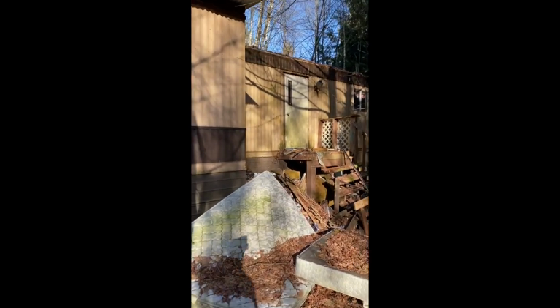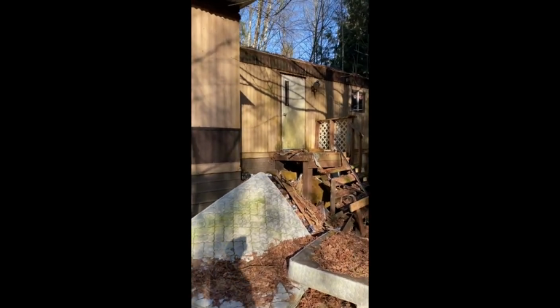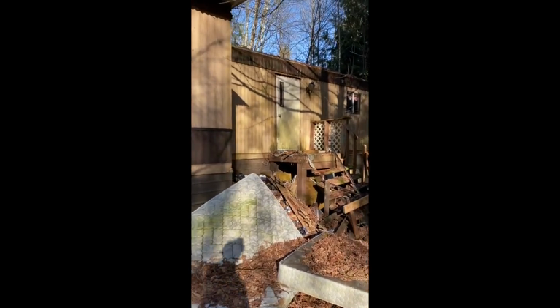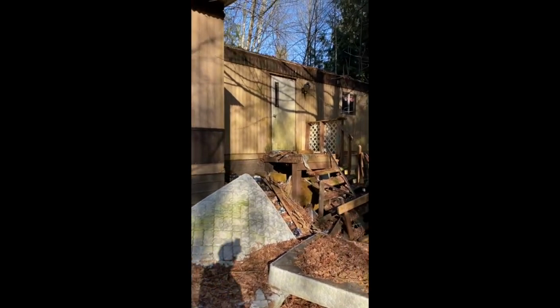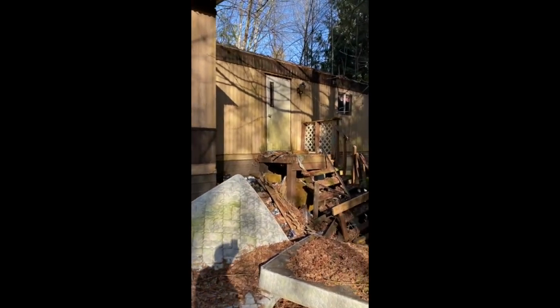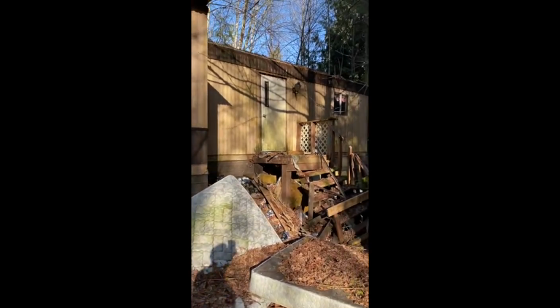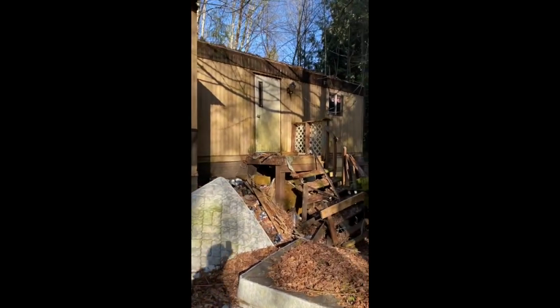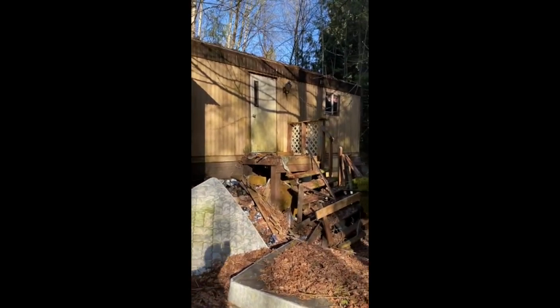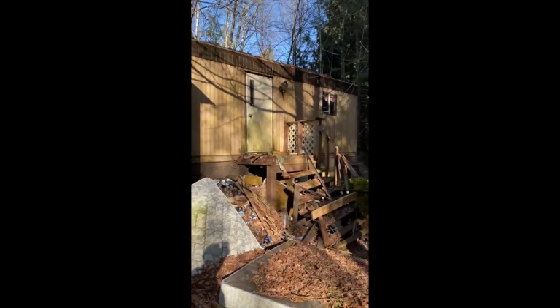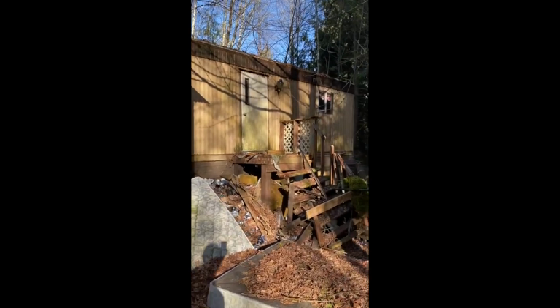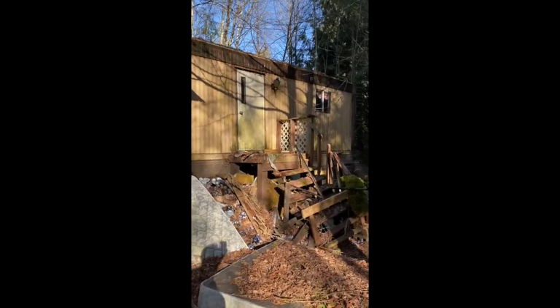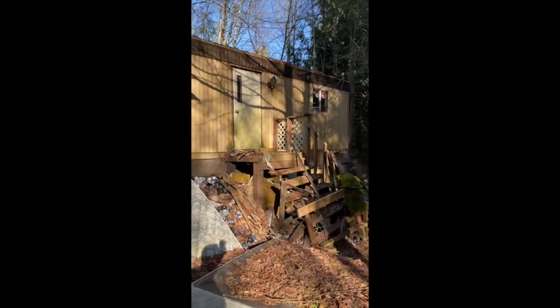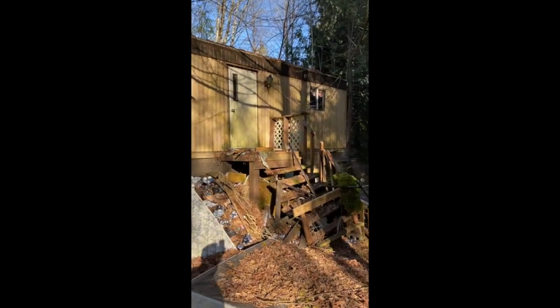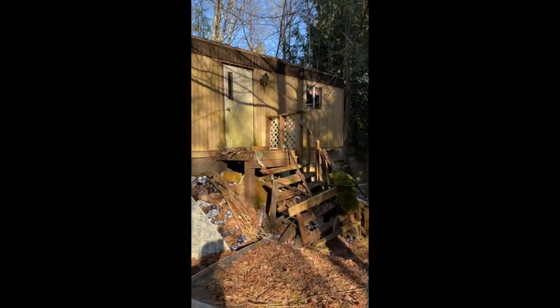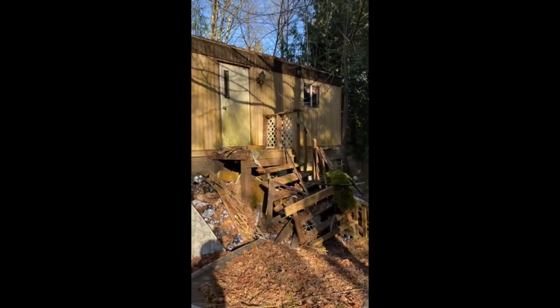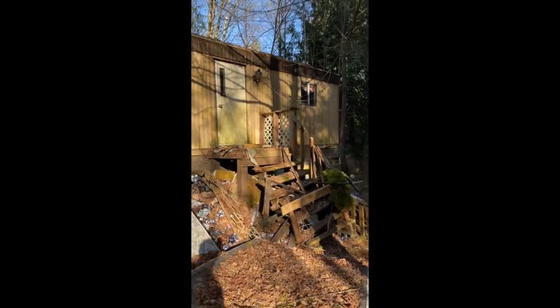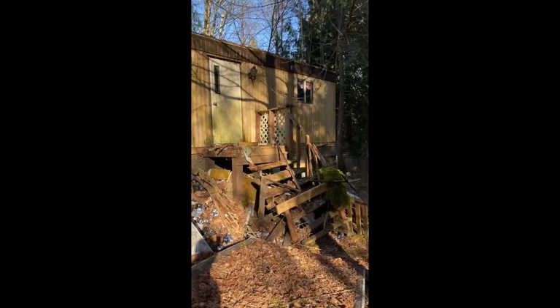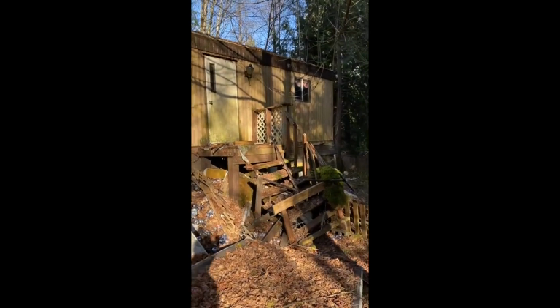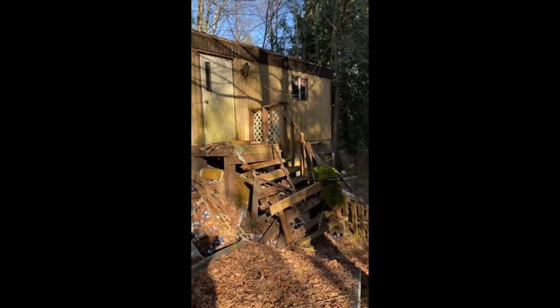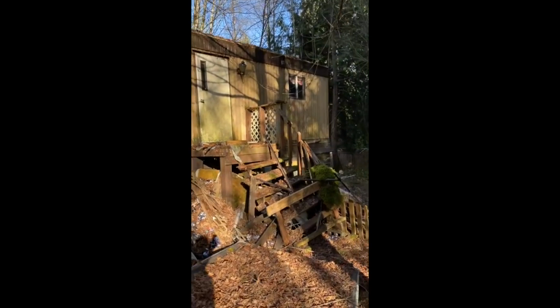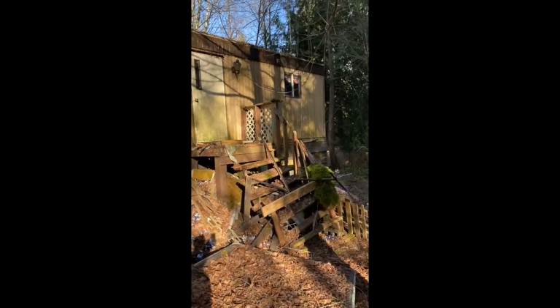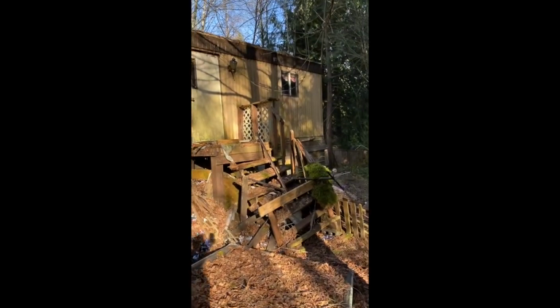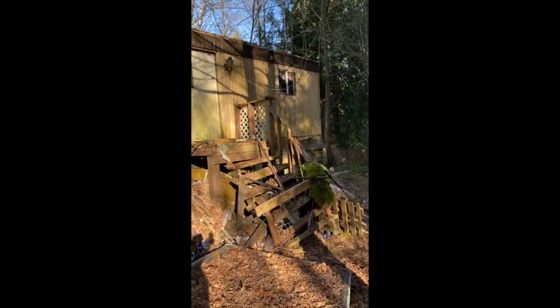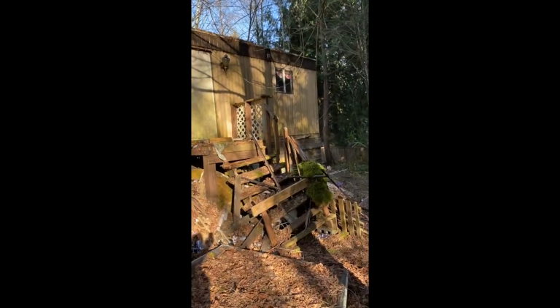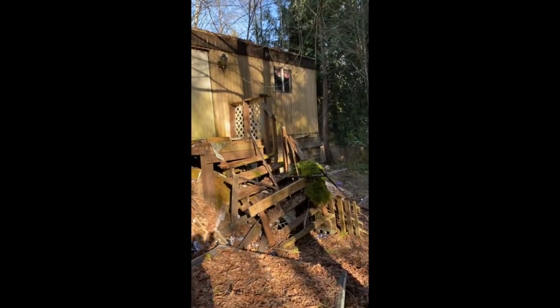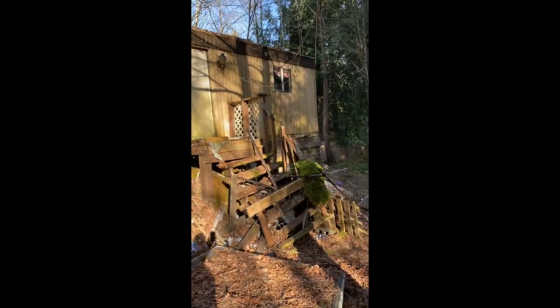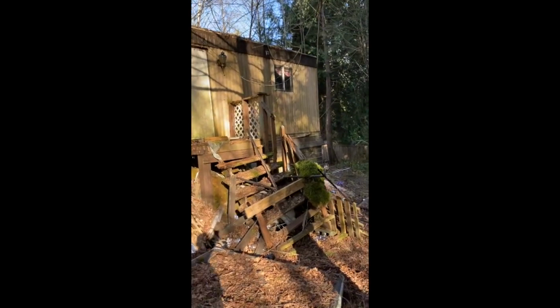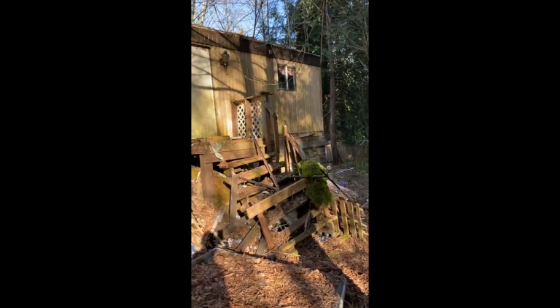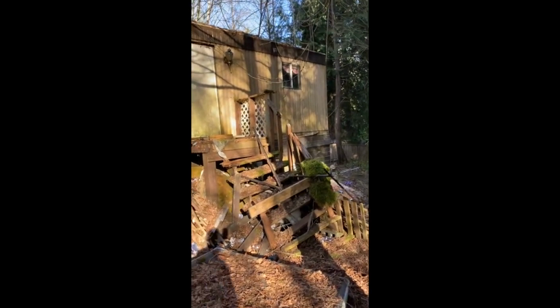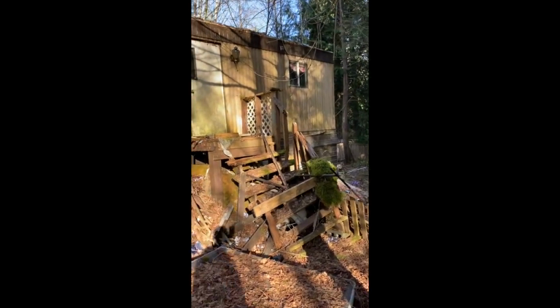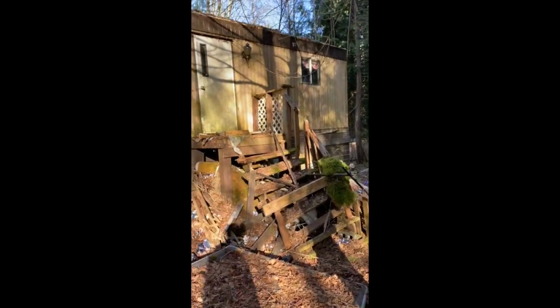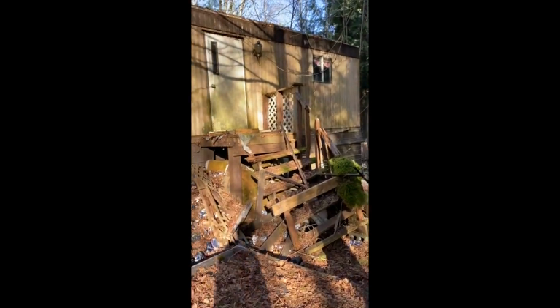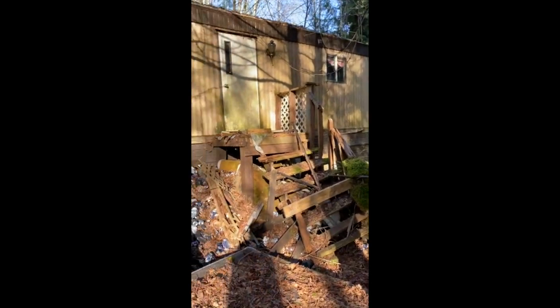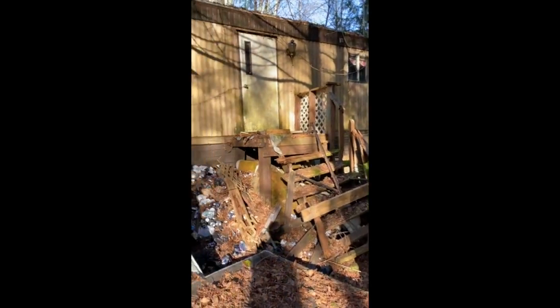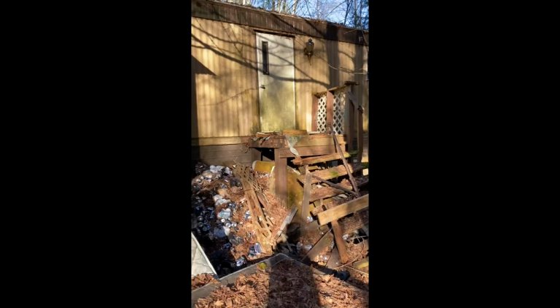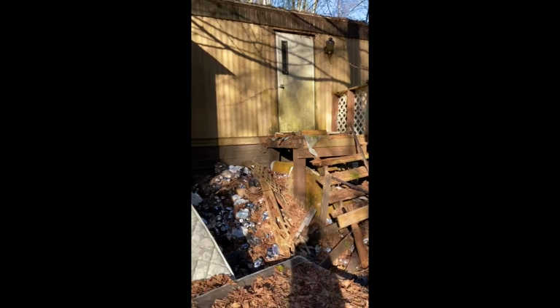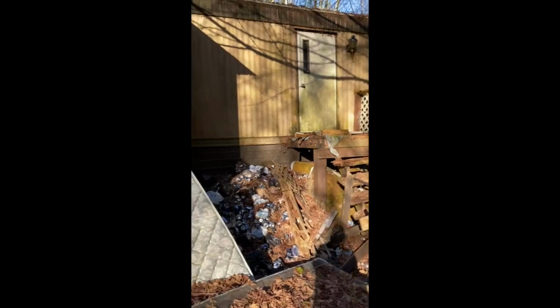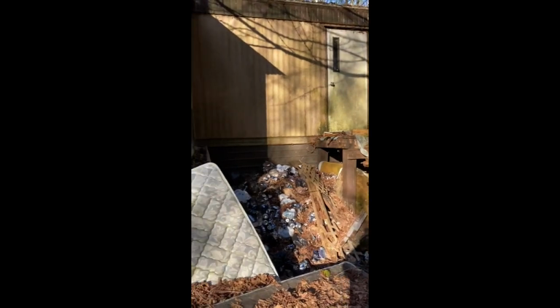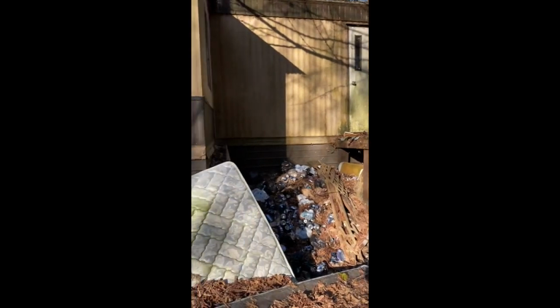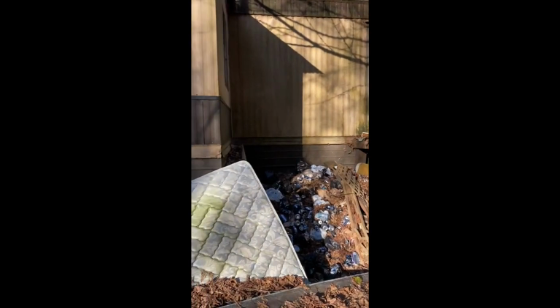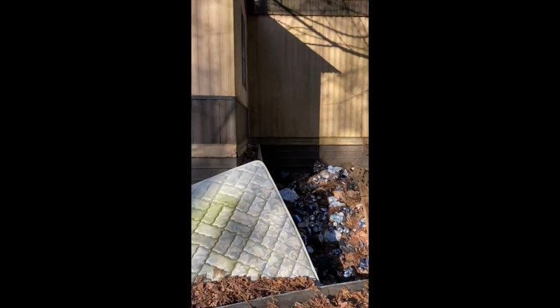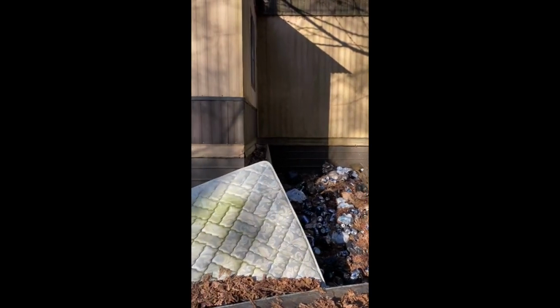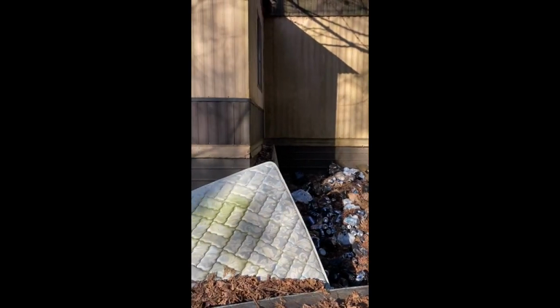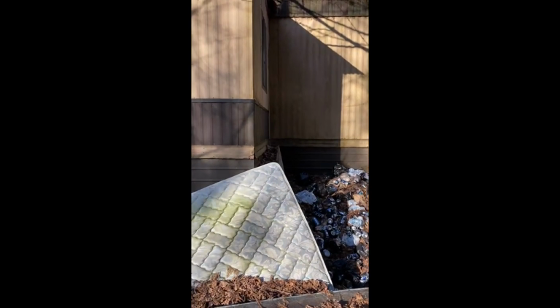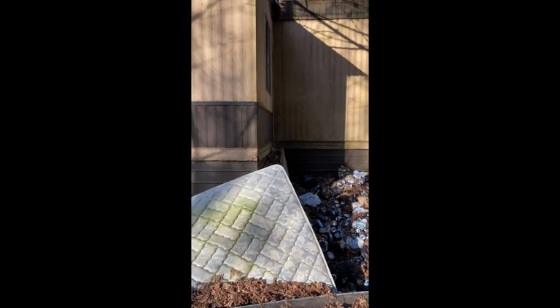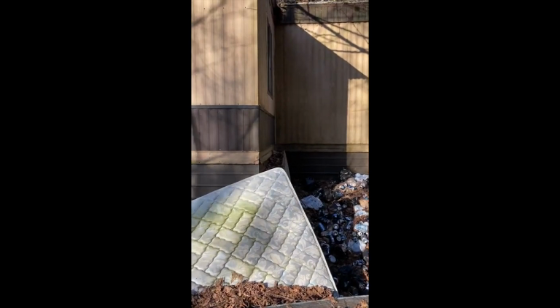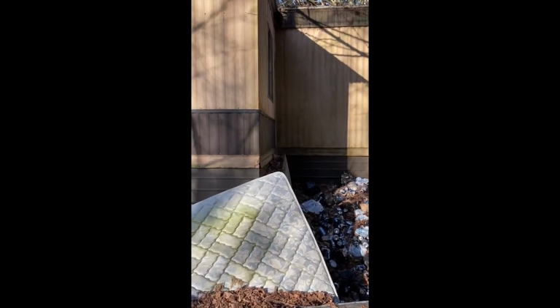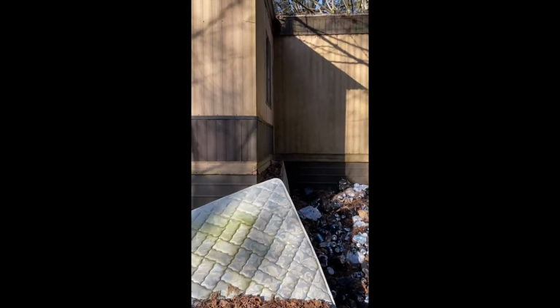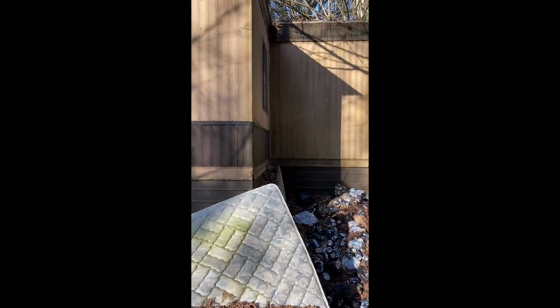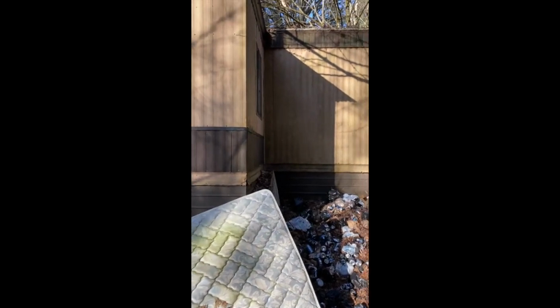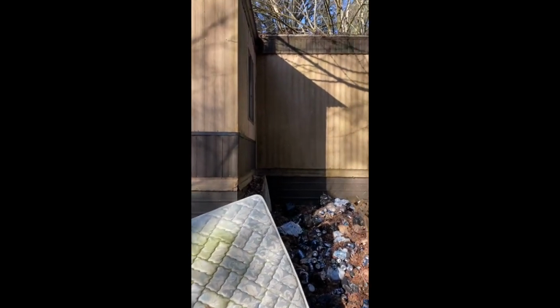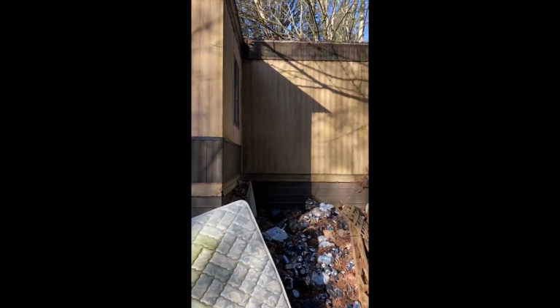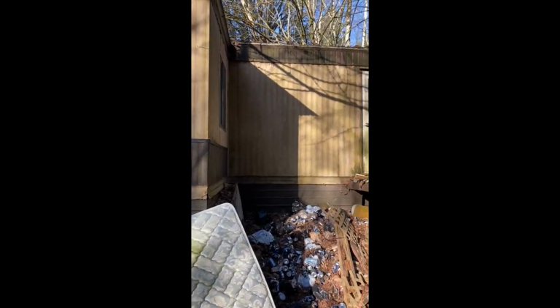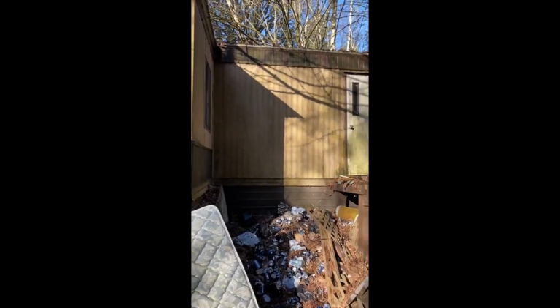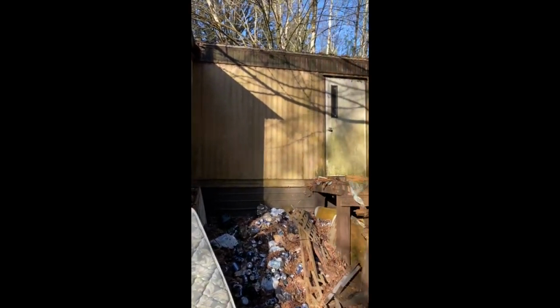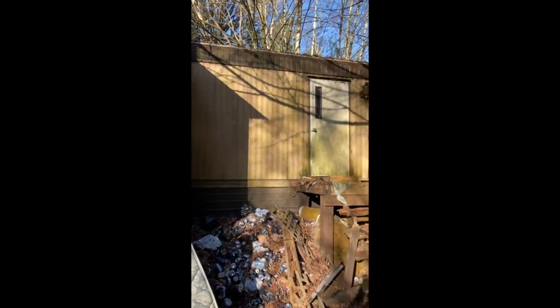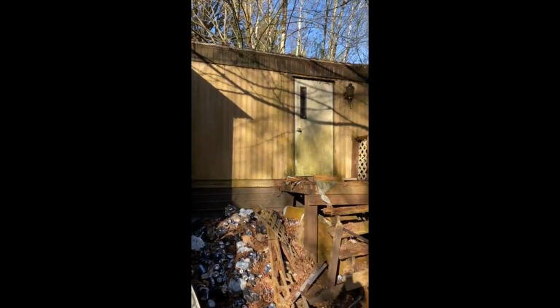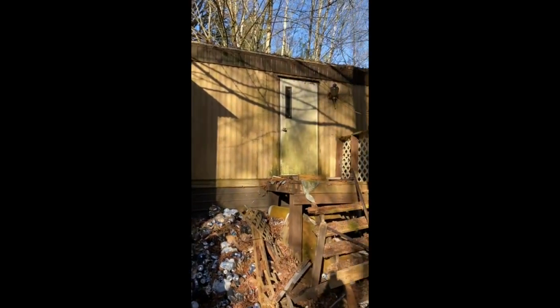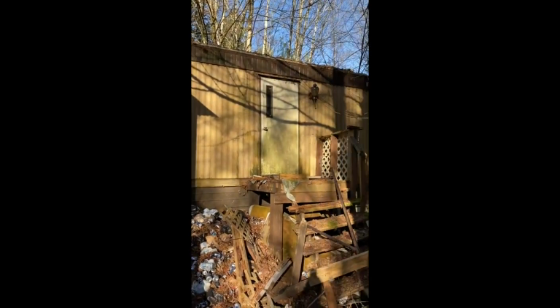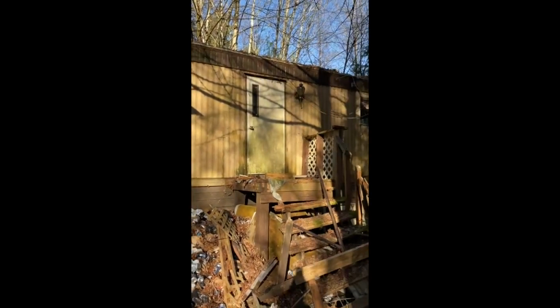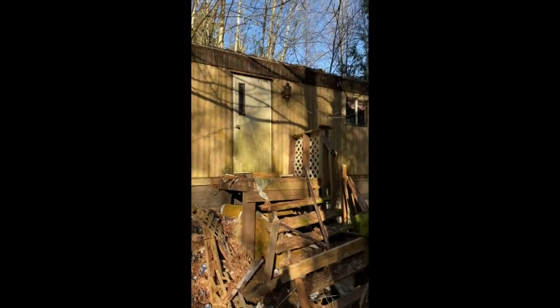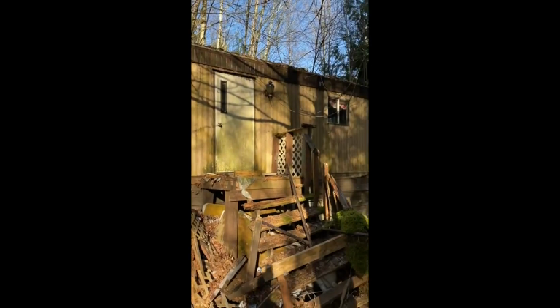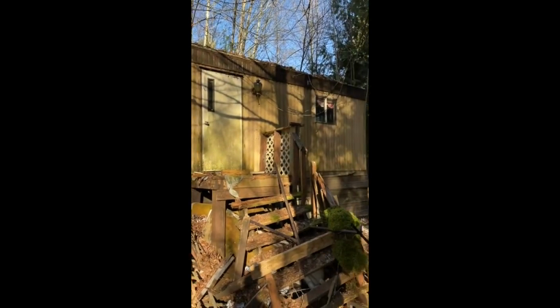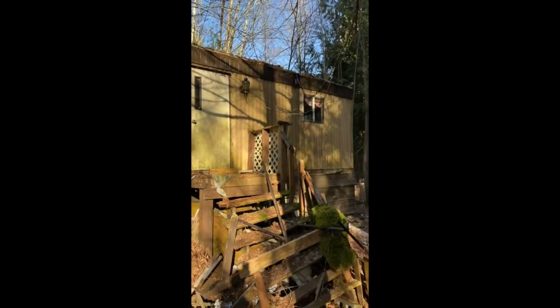This is just a quick view of the back side of the house. Plenty of beer cans and mattresses to now call my own.